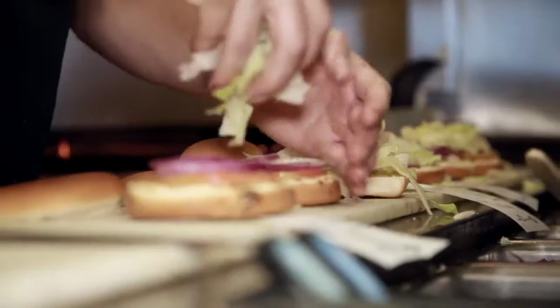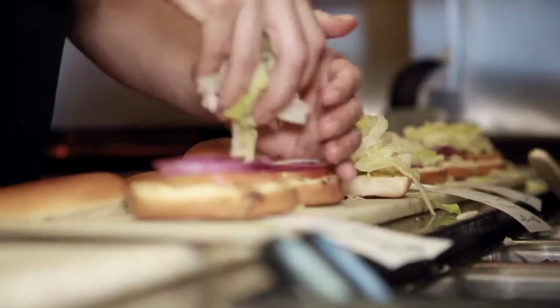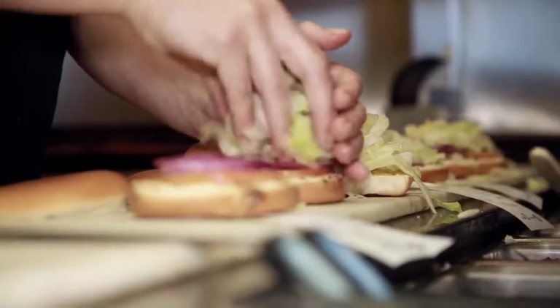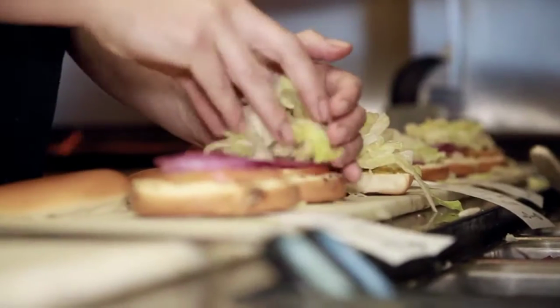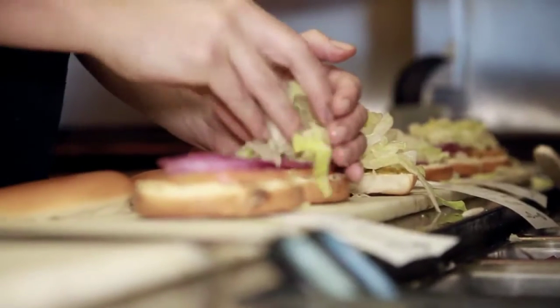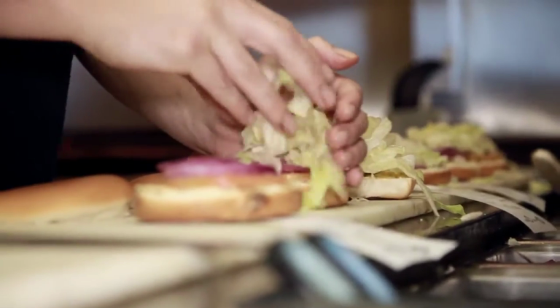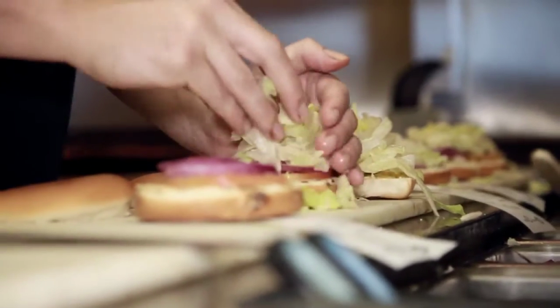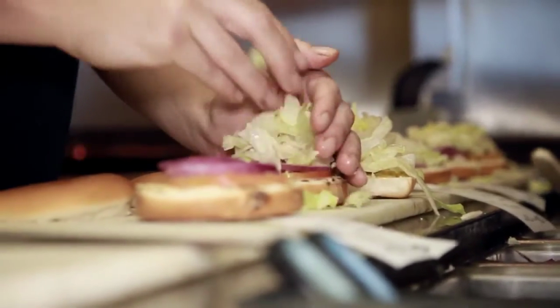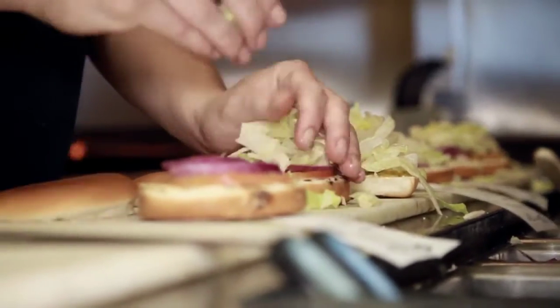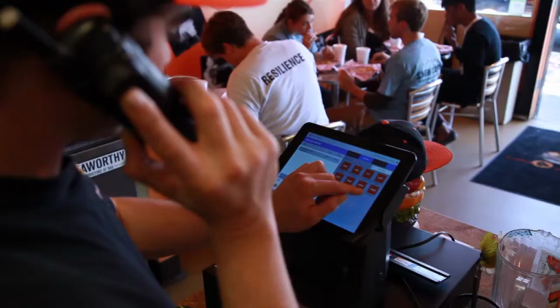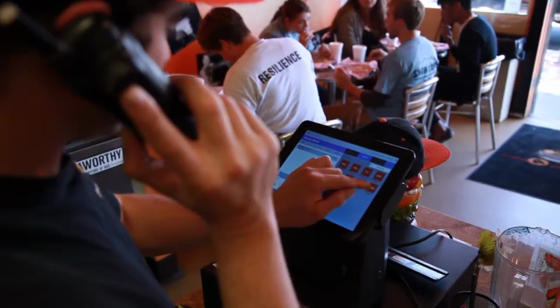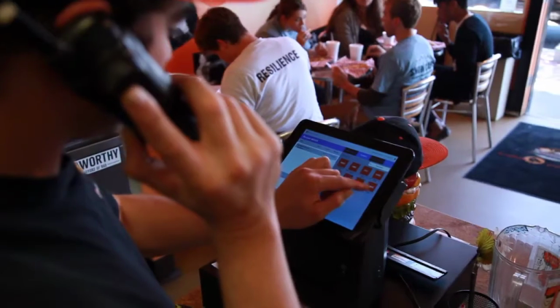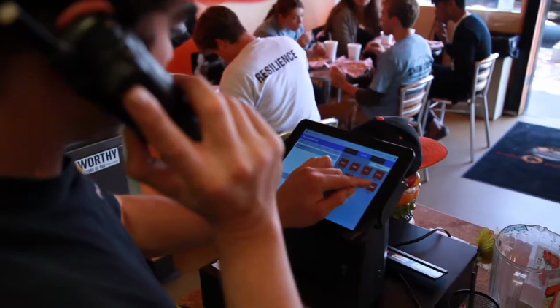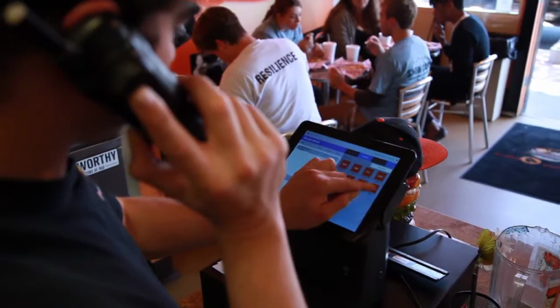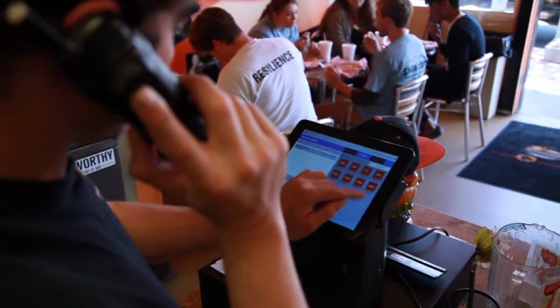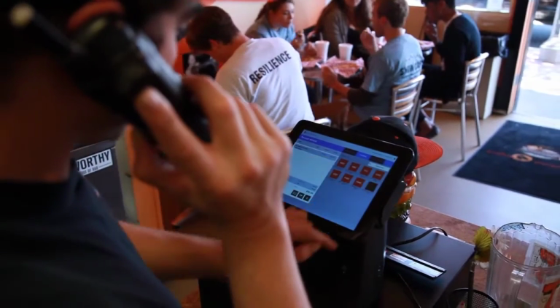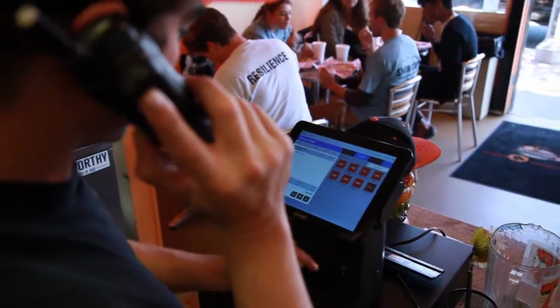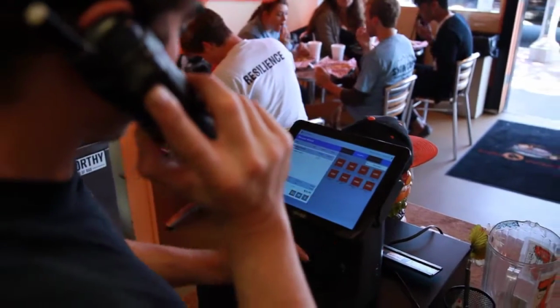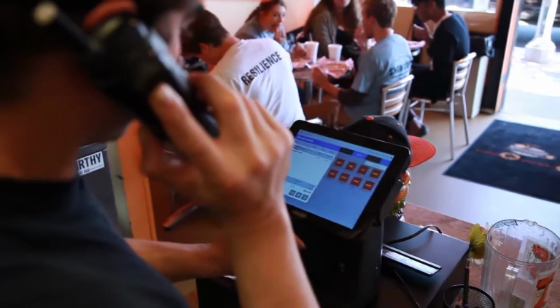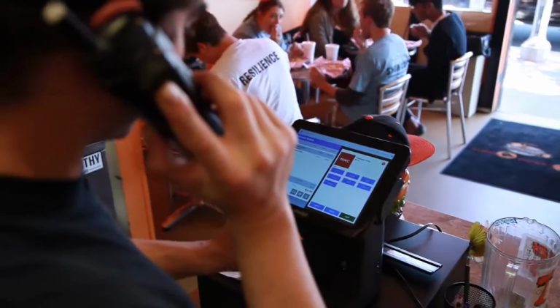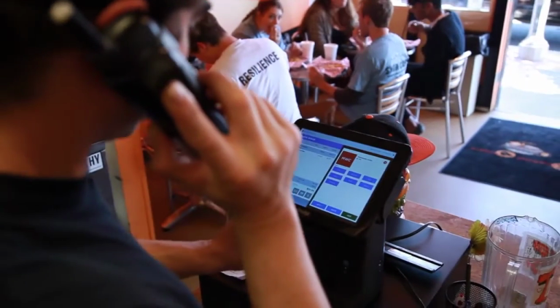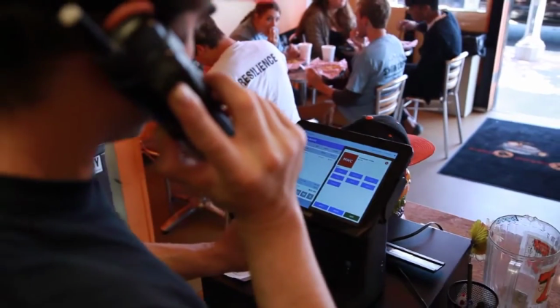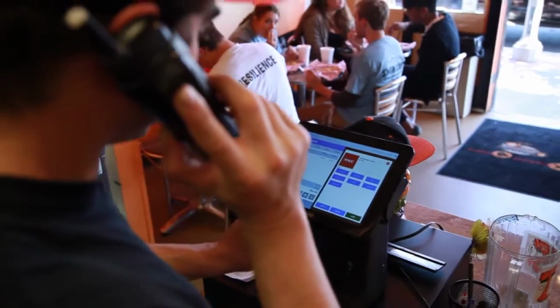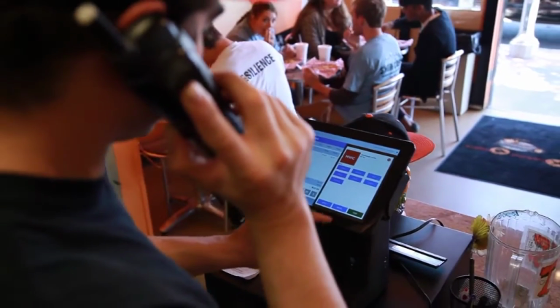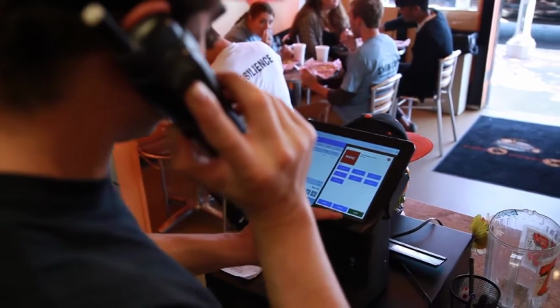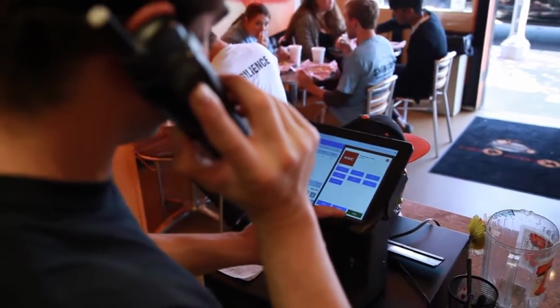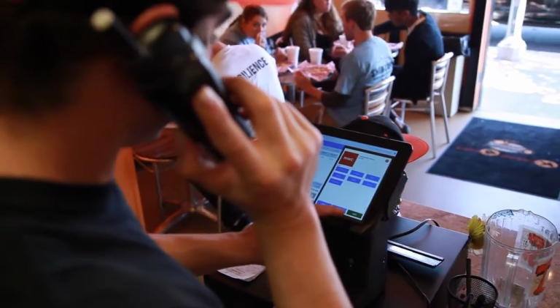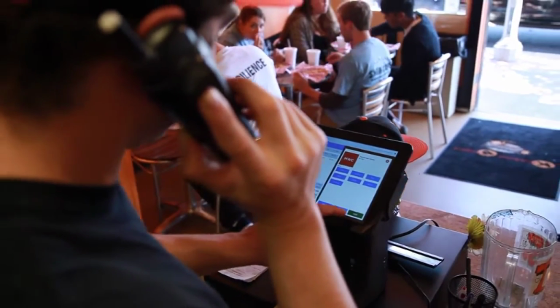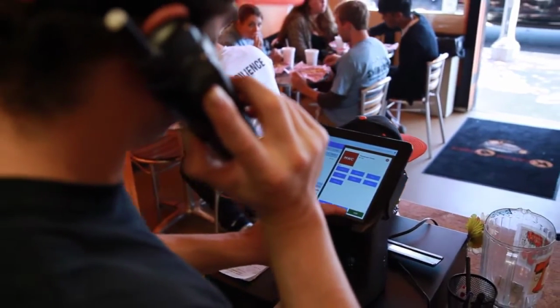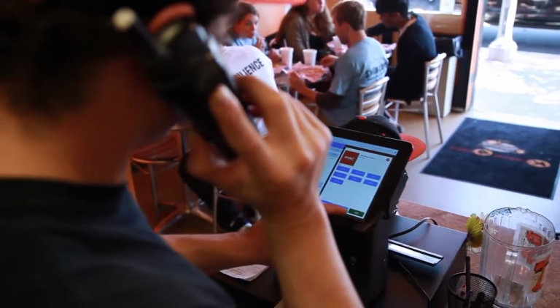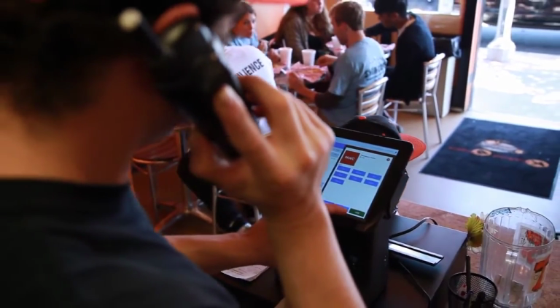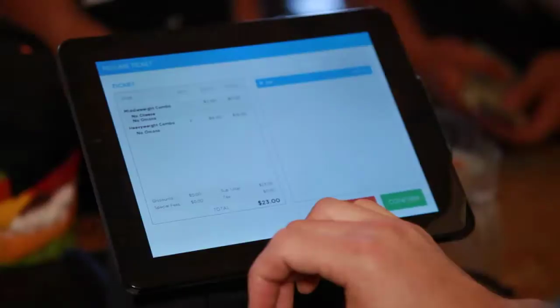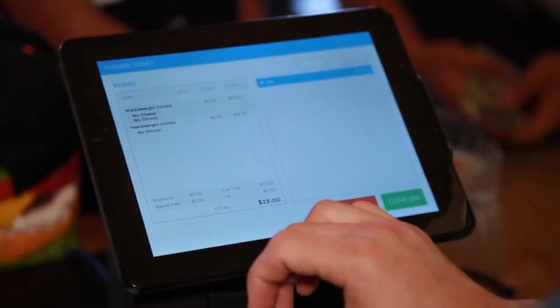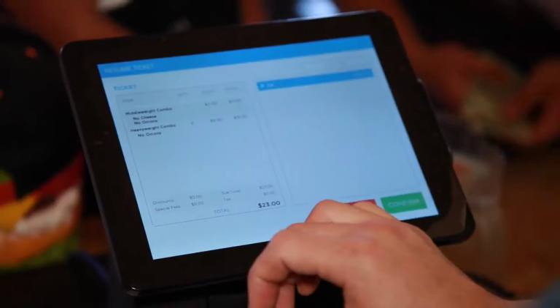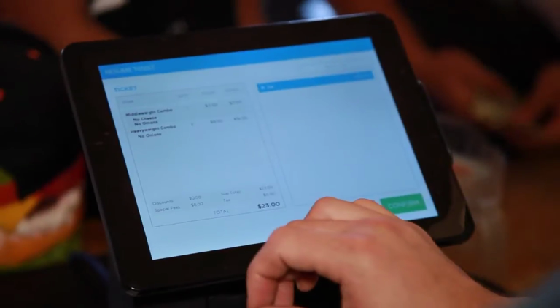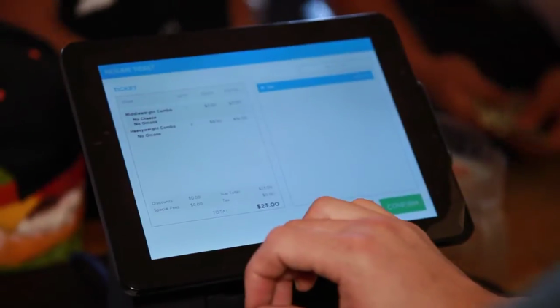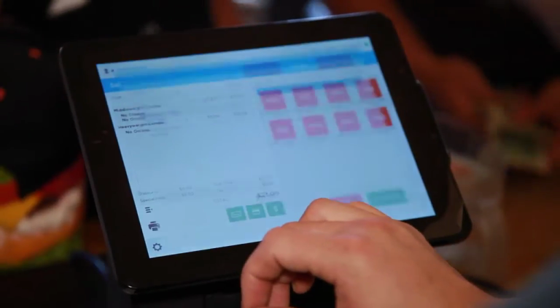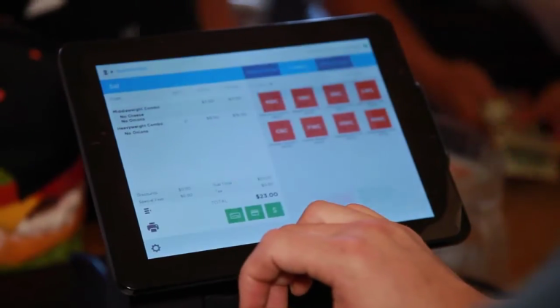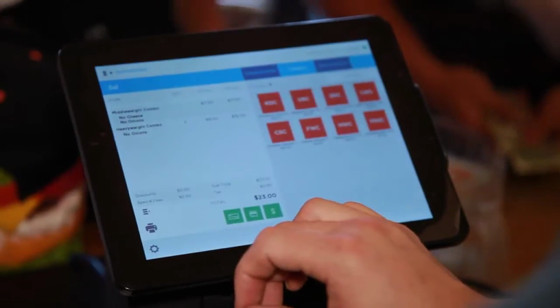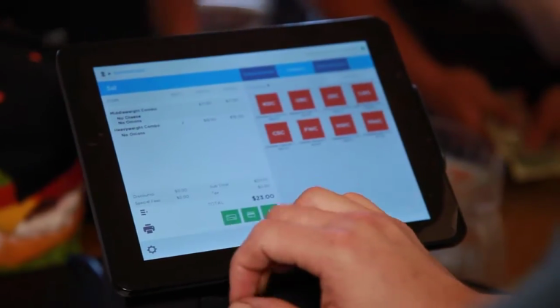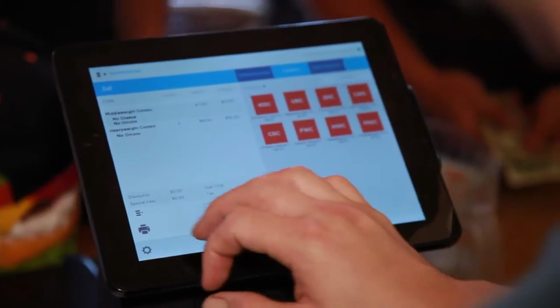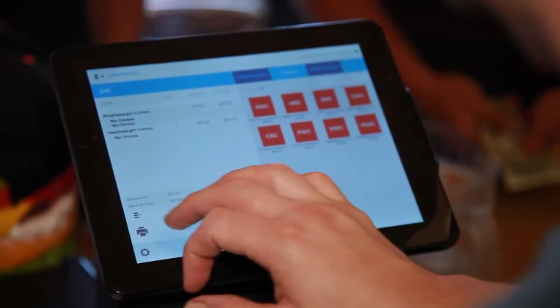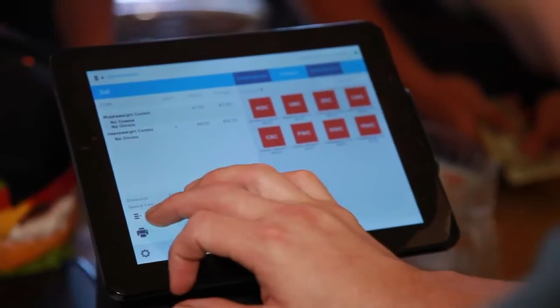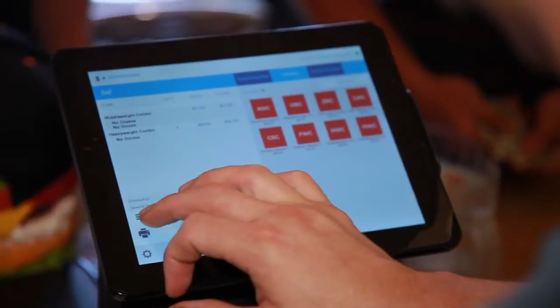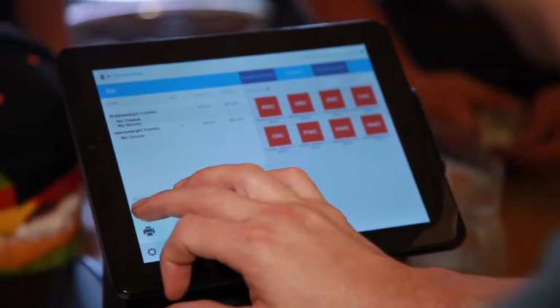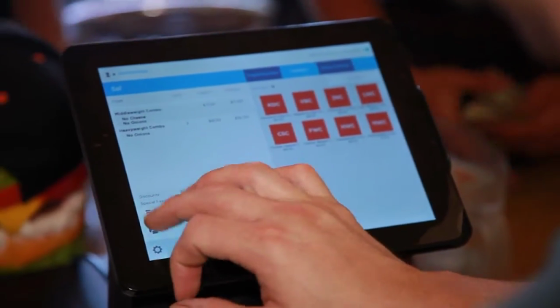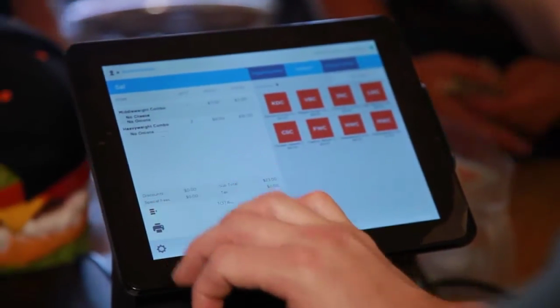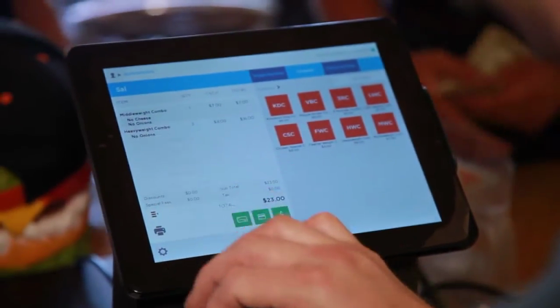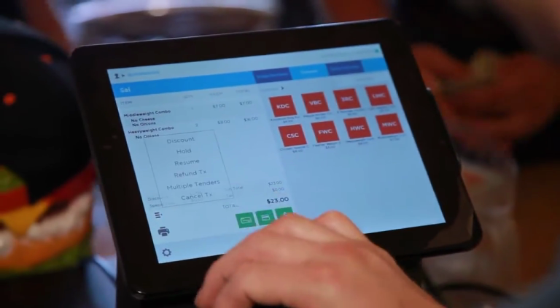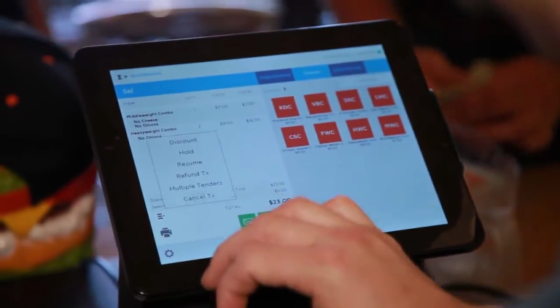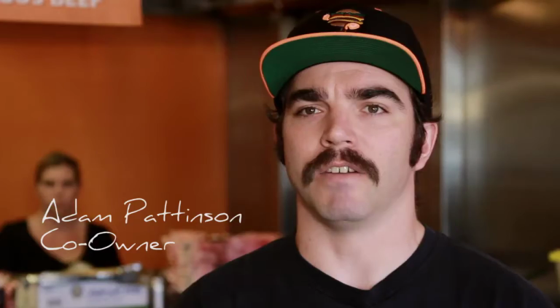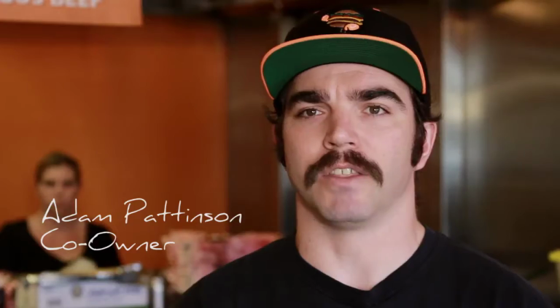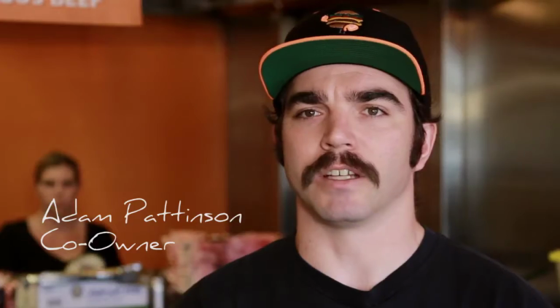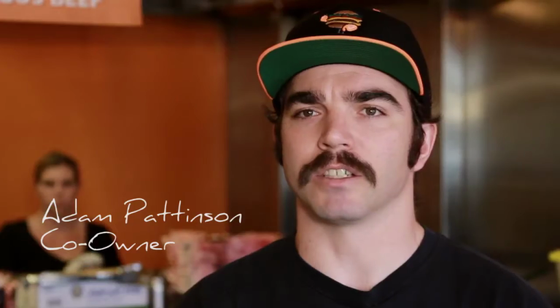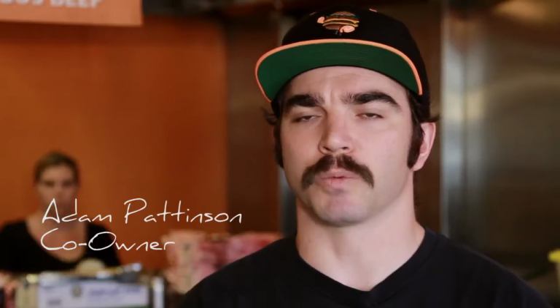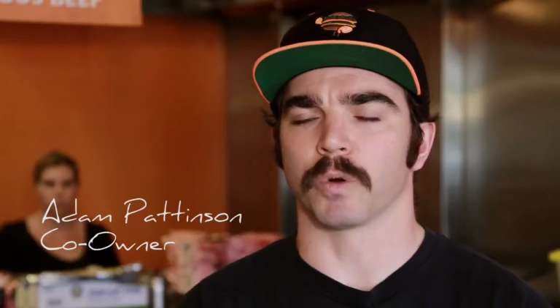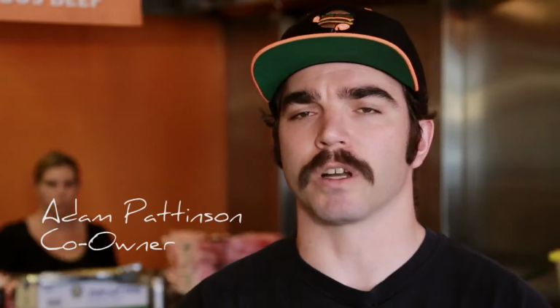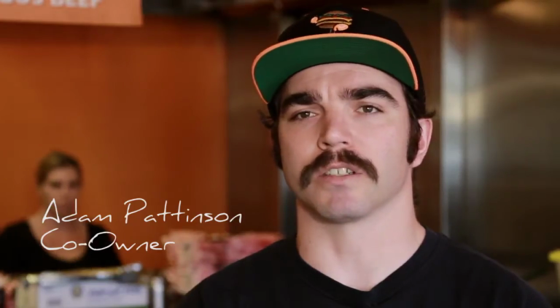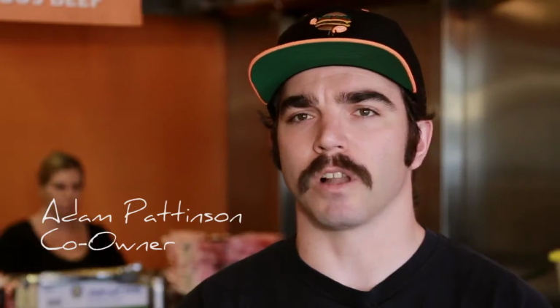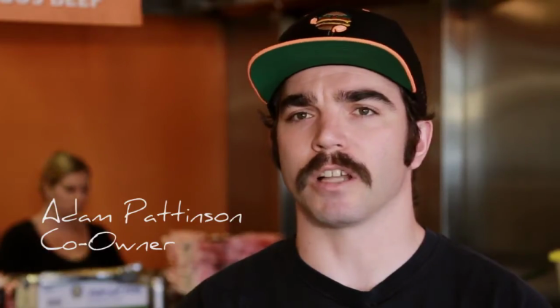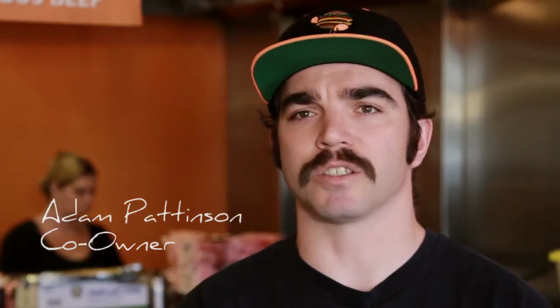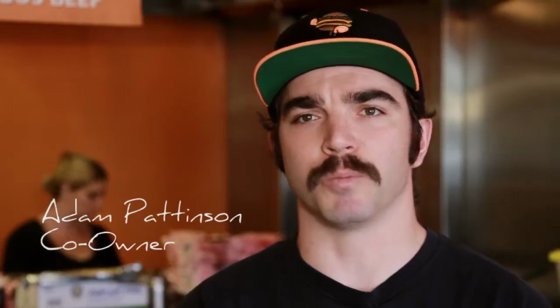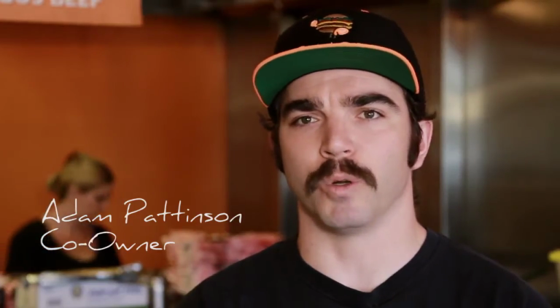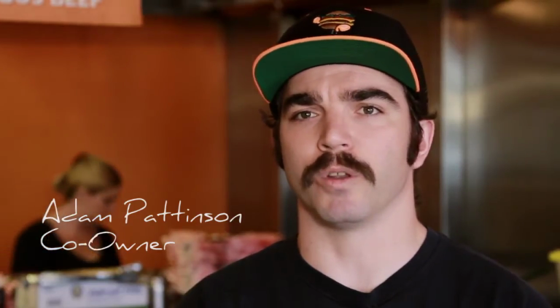They have the cloud system where you can go on my computer and look up the sales and numbers and reports. Everything just works a lot smoother.